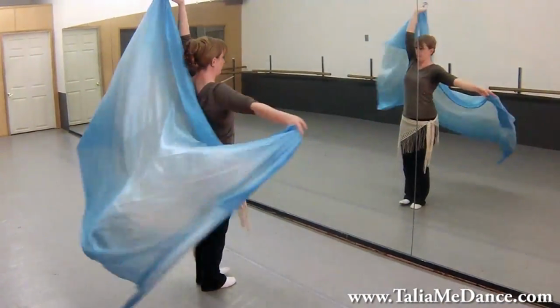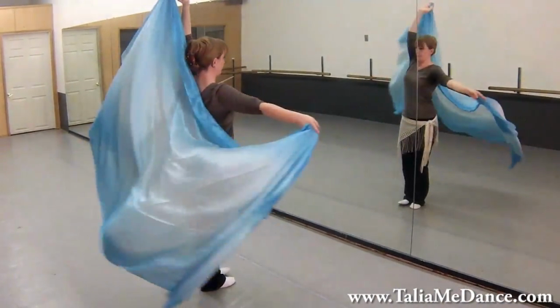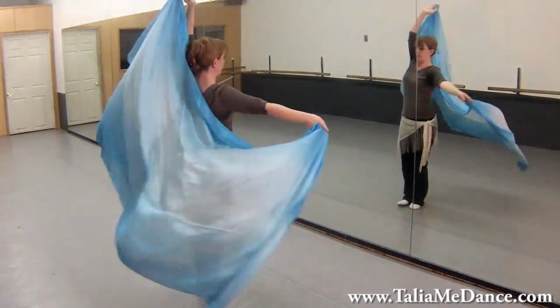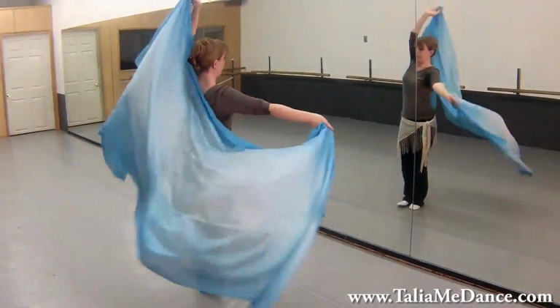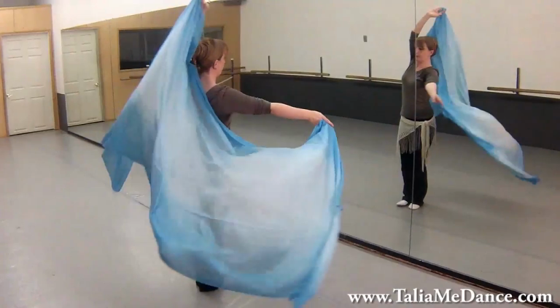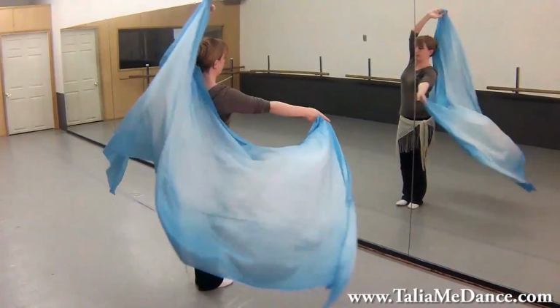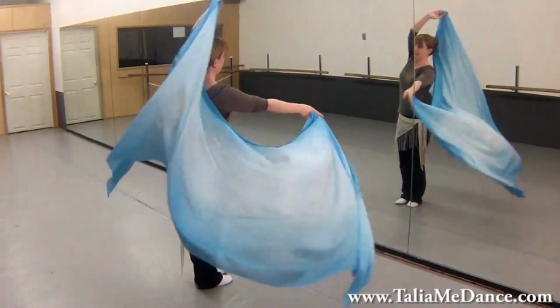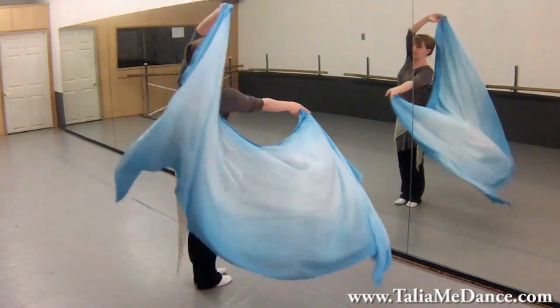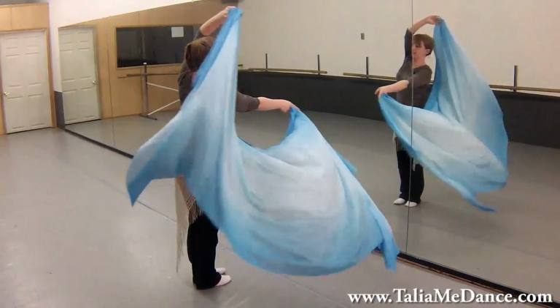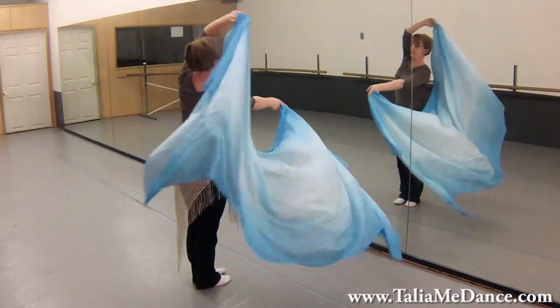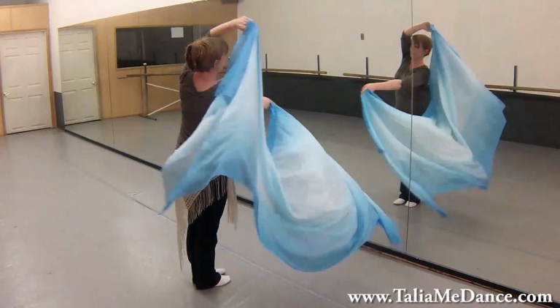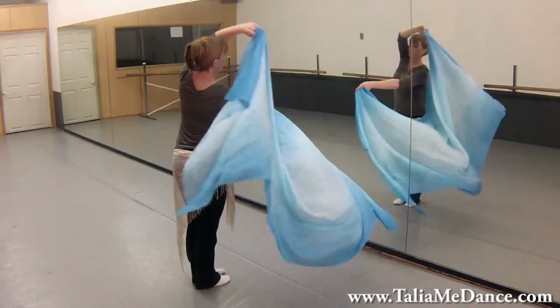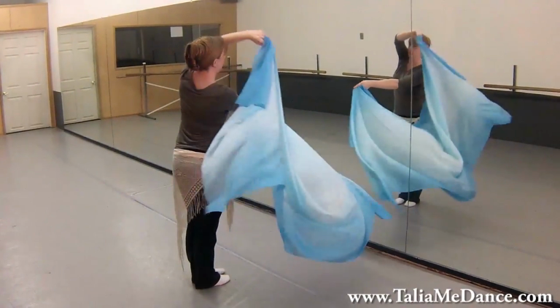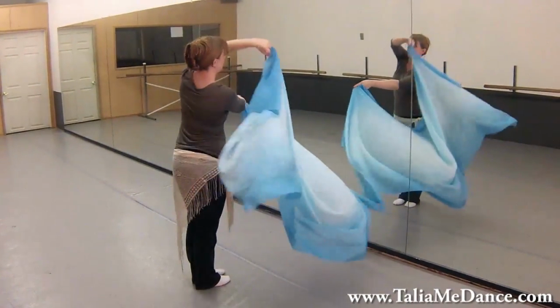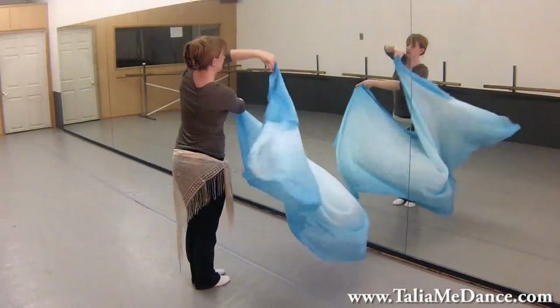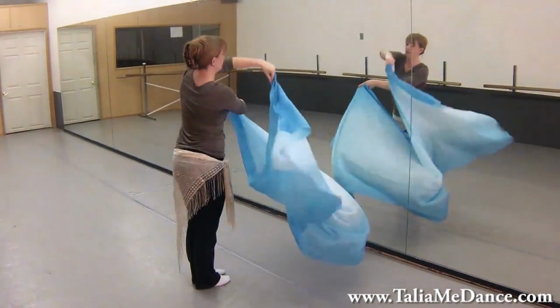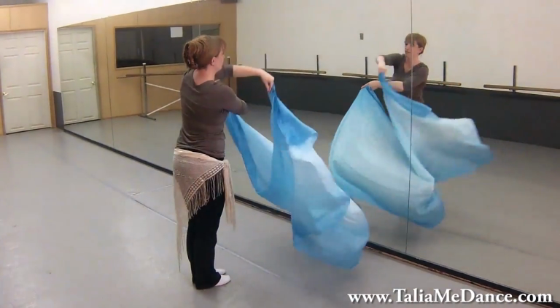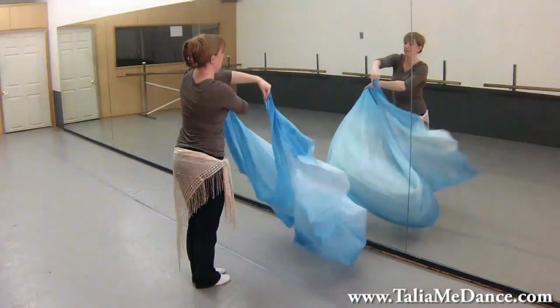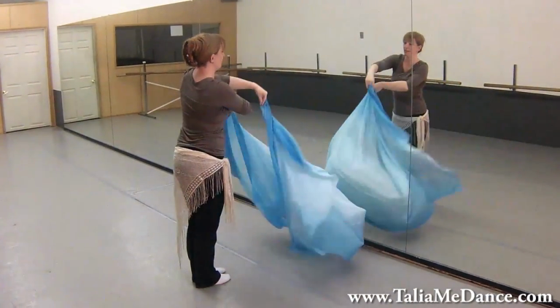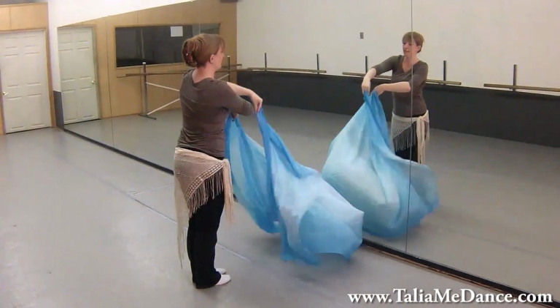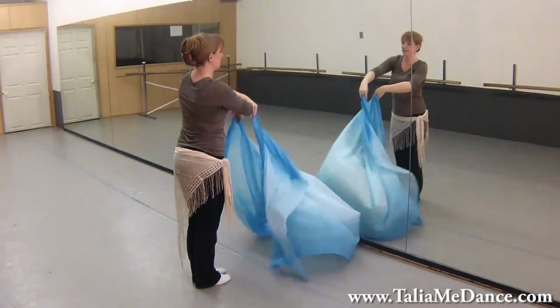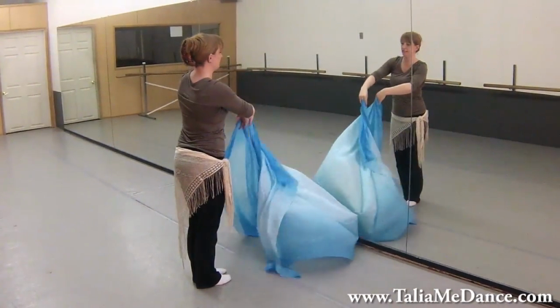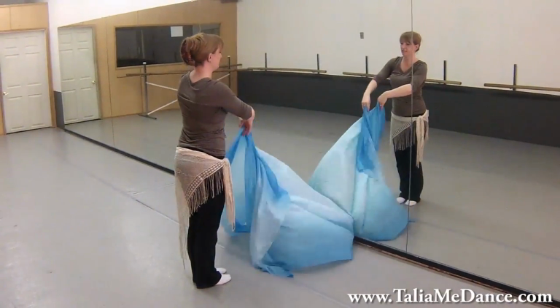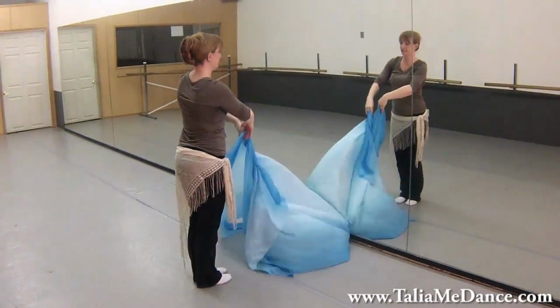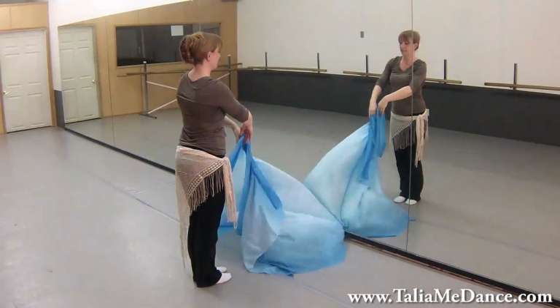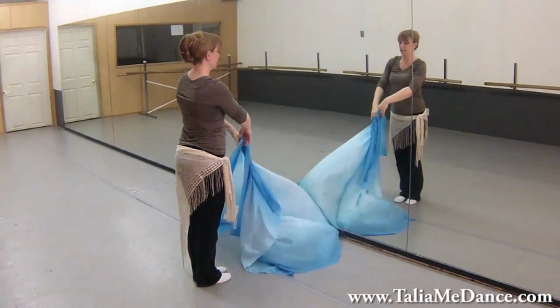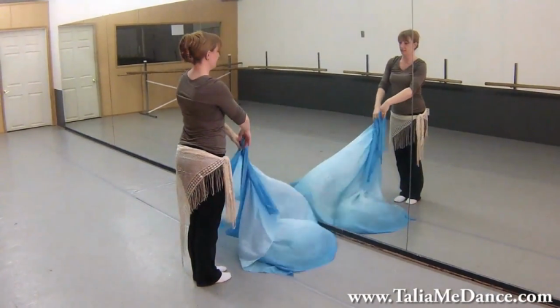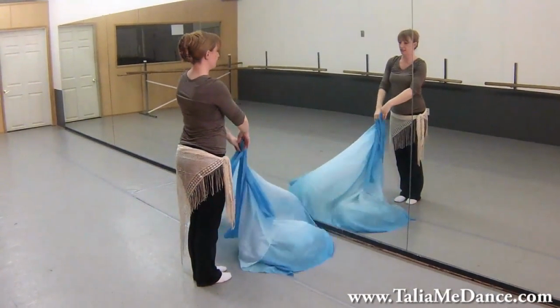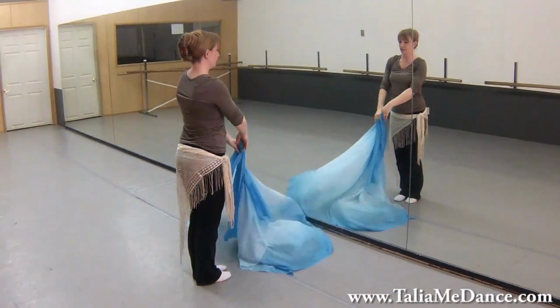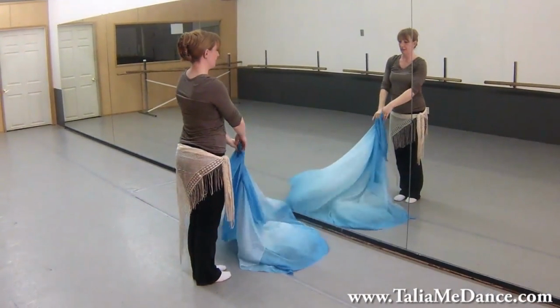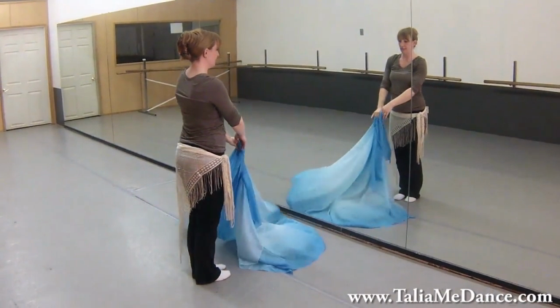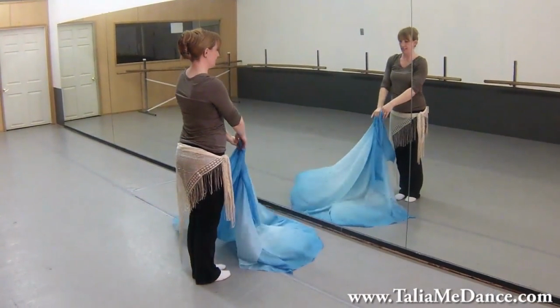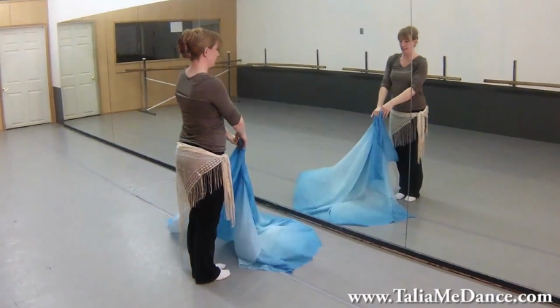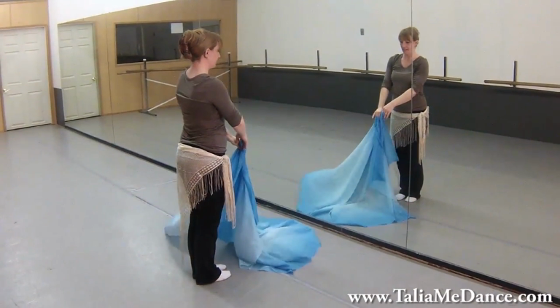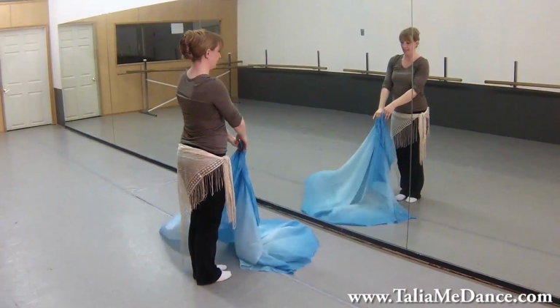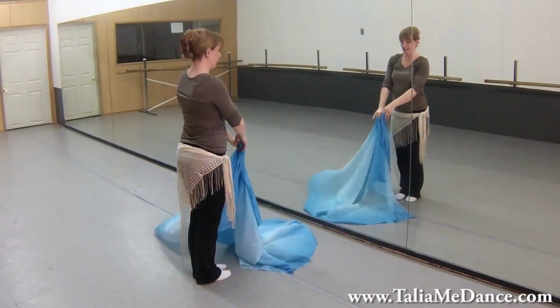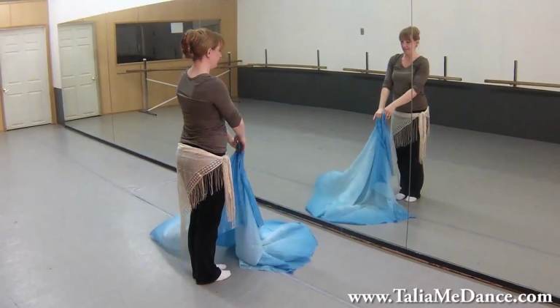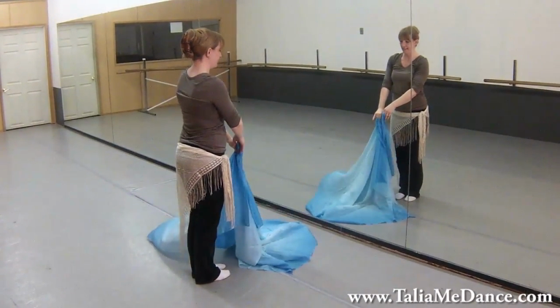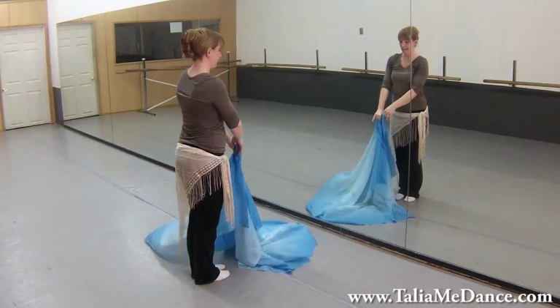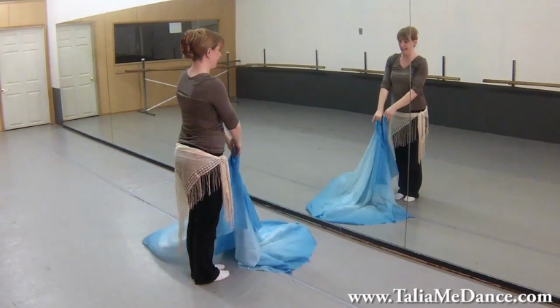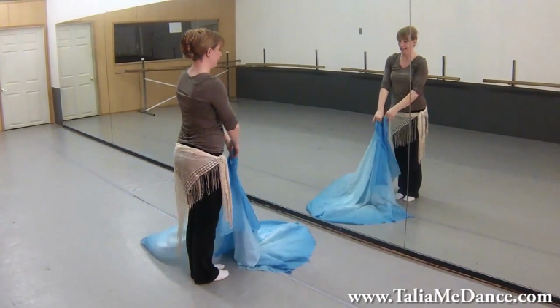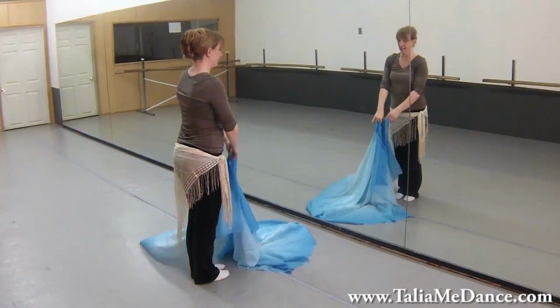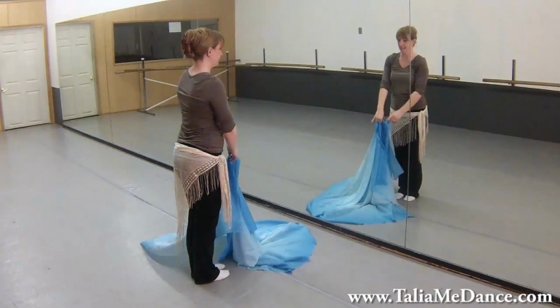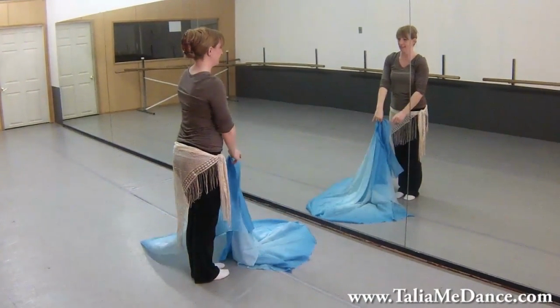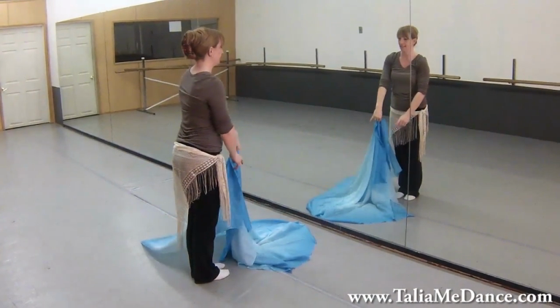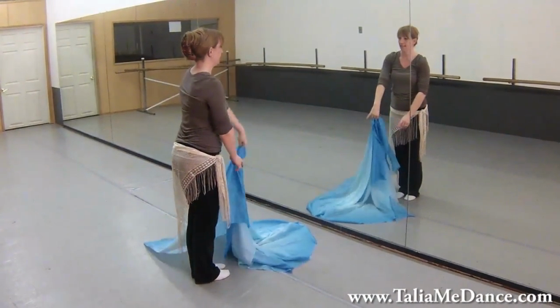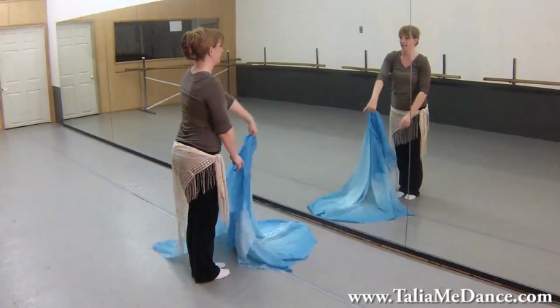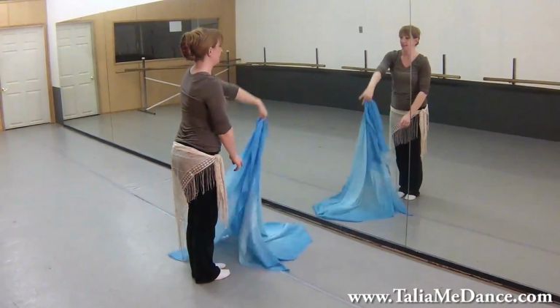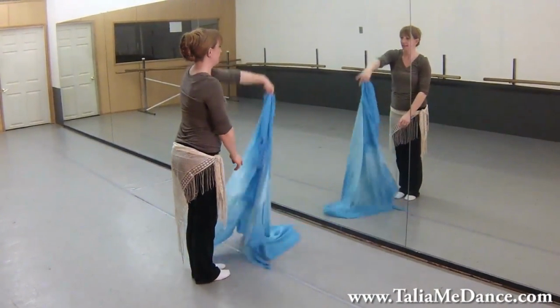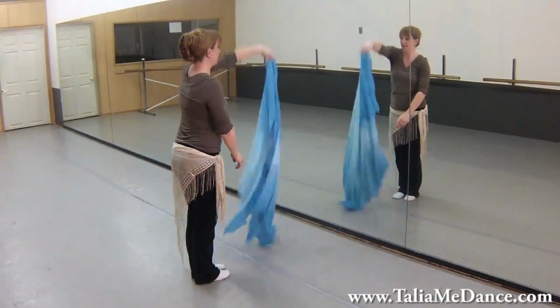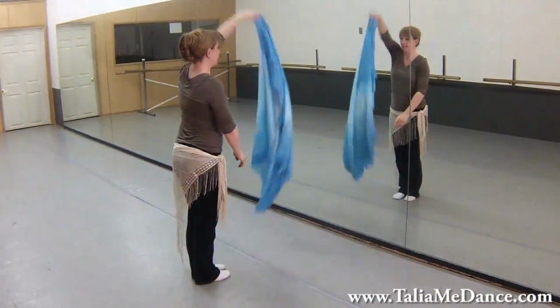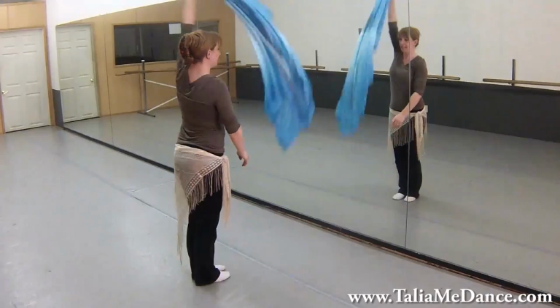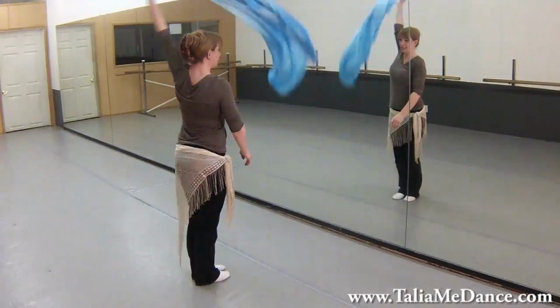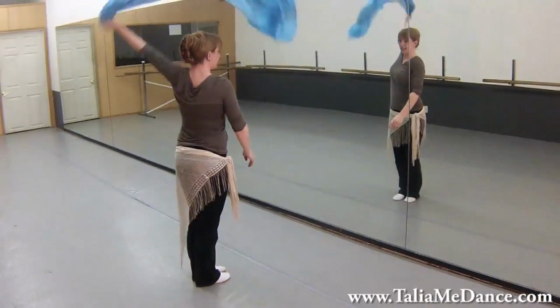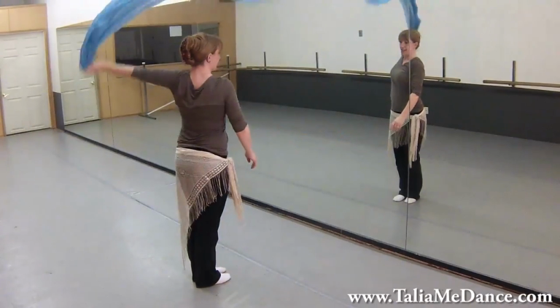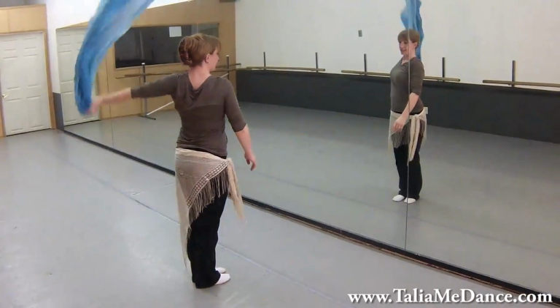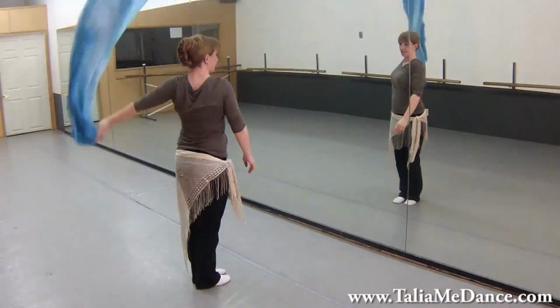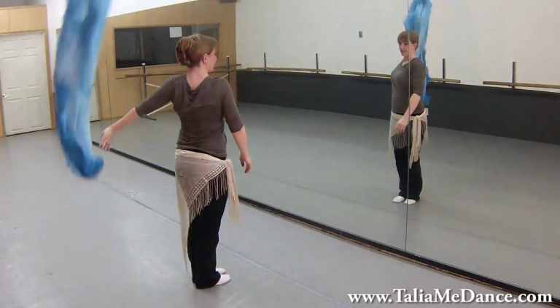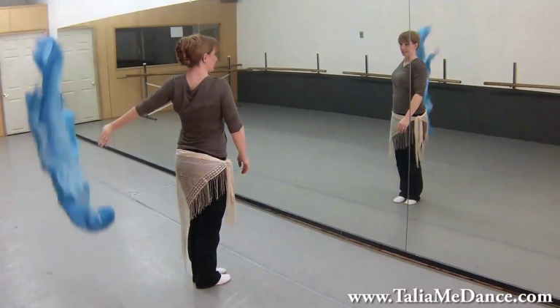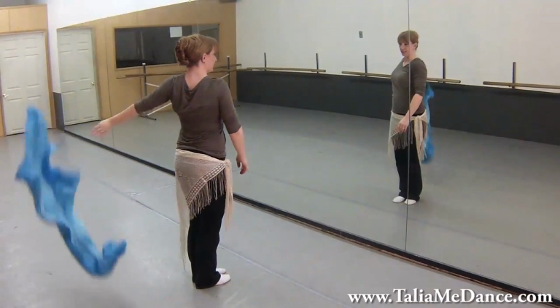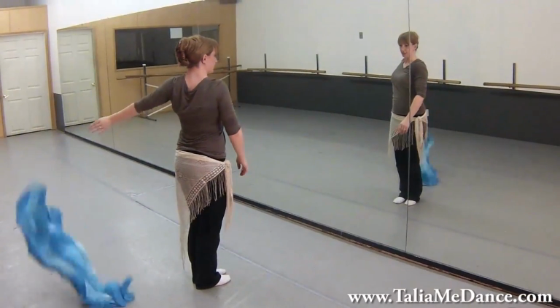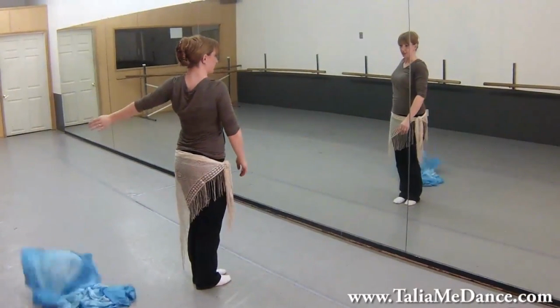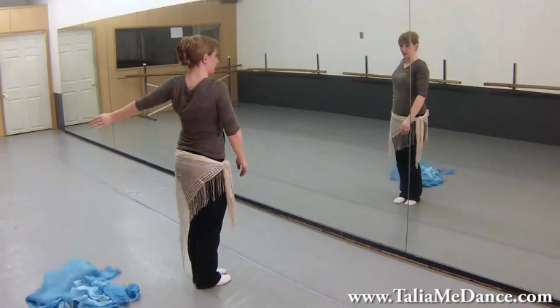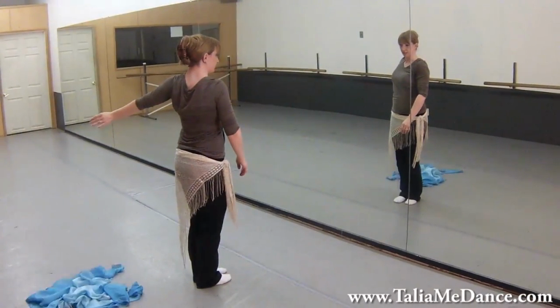Do one turn to the left, bring the veil around to the front, grab it in your left hand, and toss it over your shoulder.